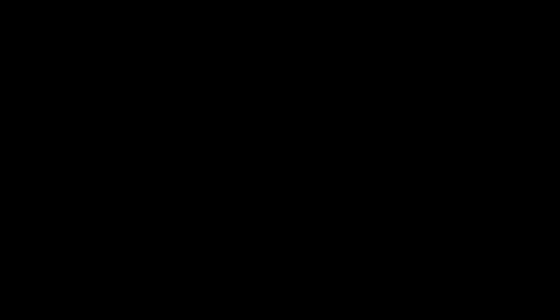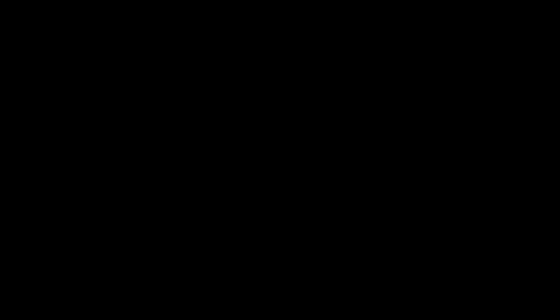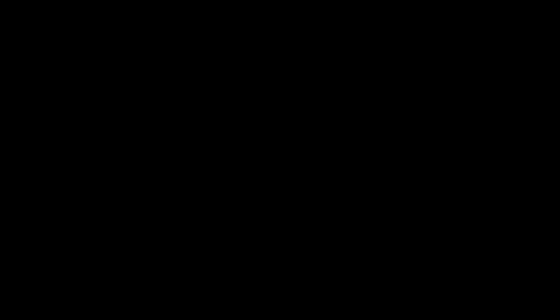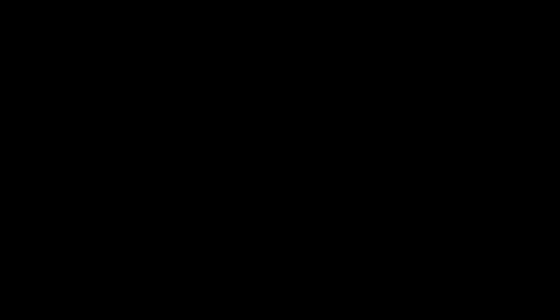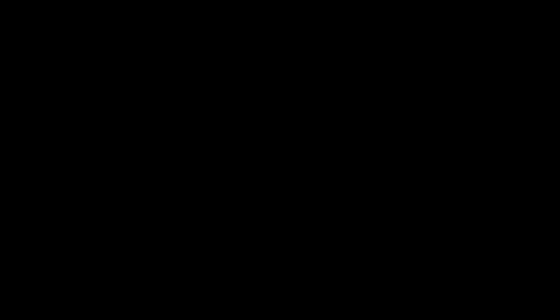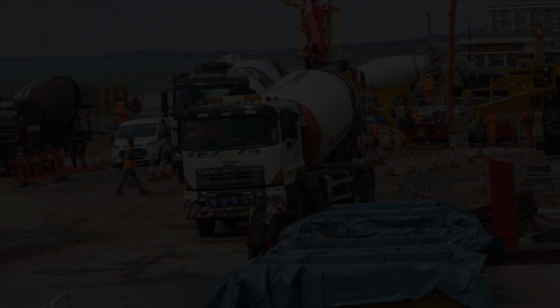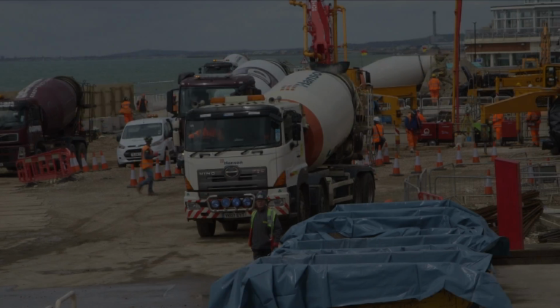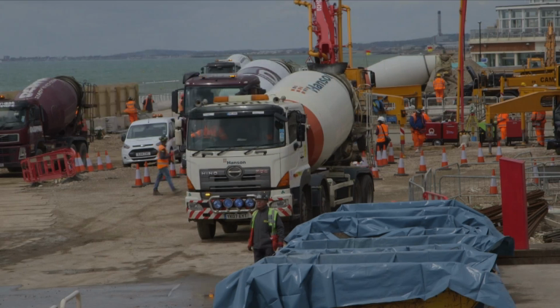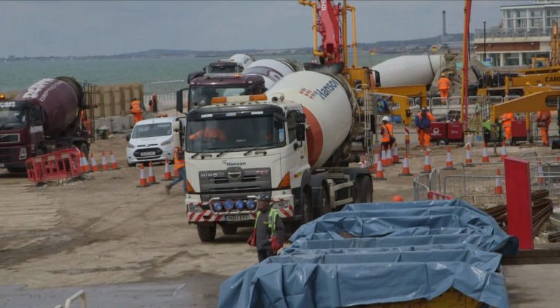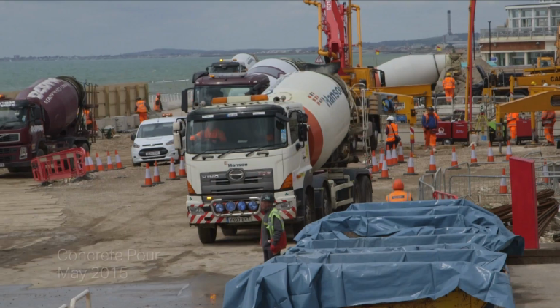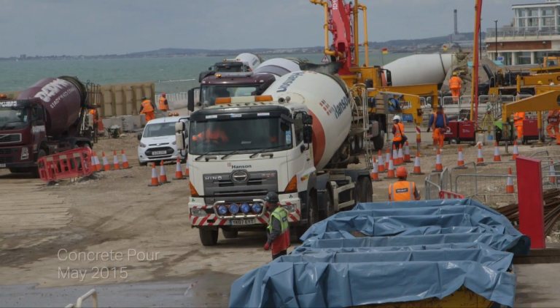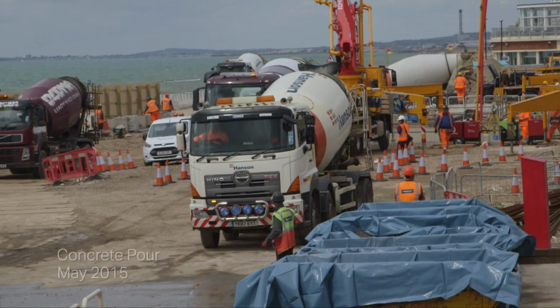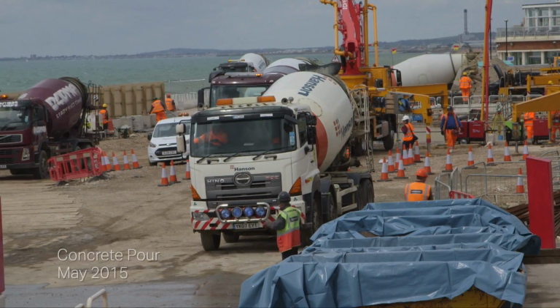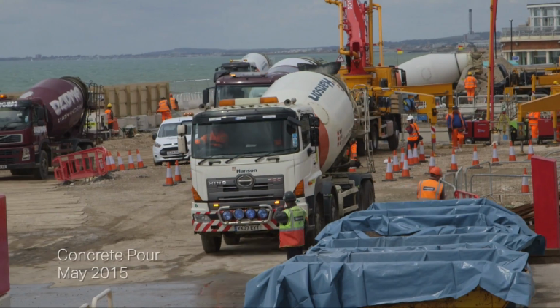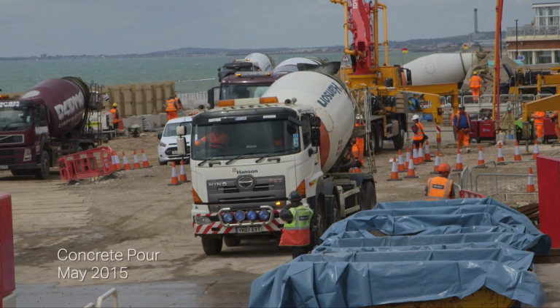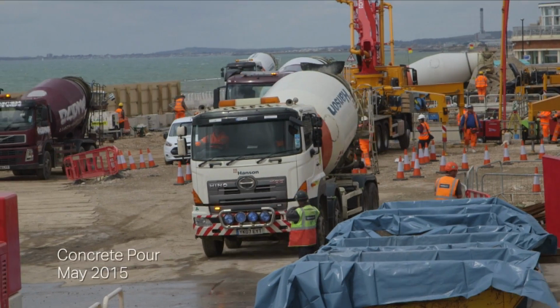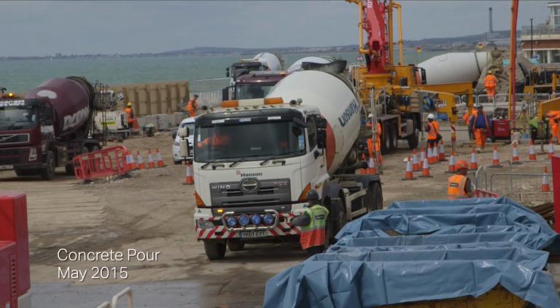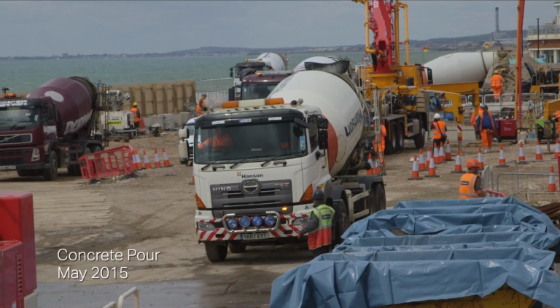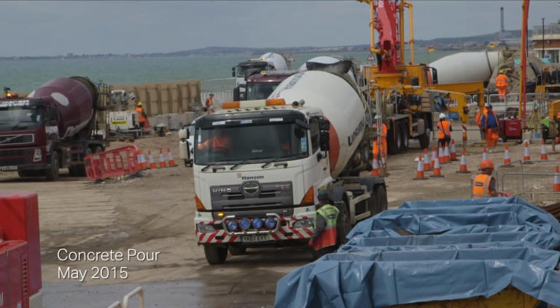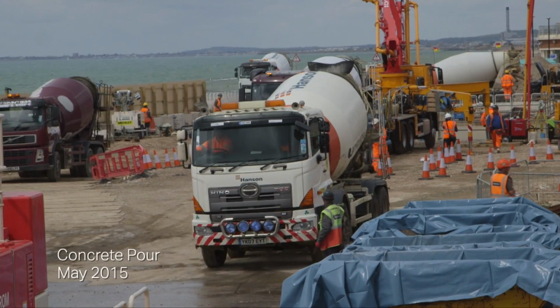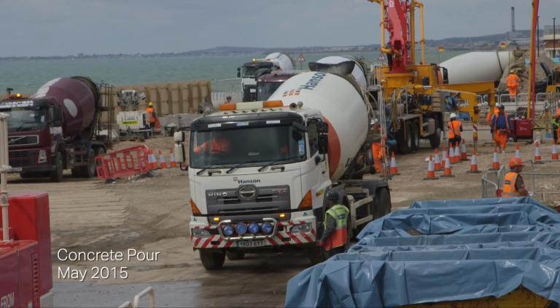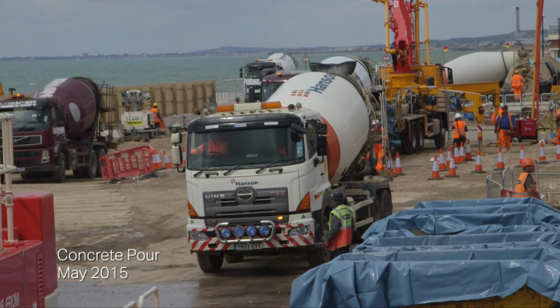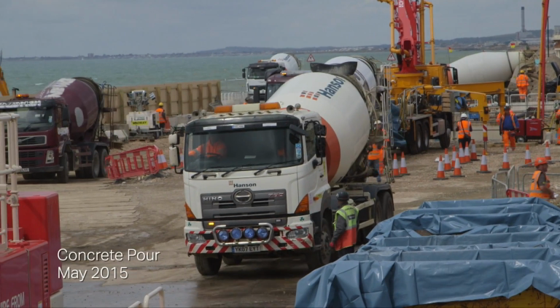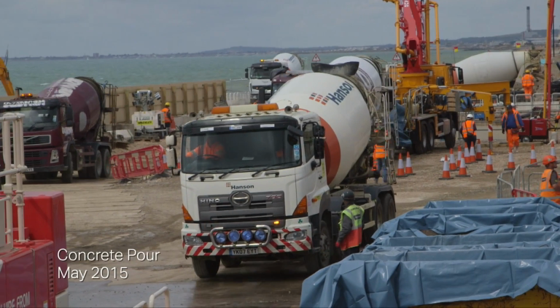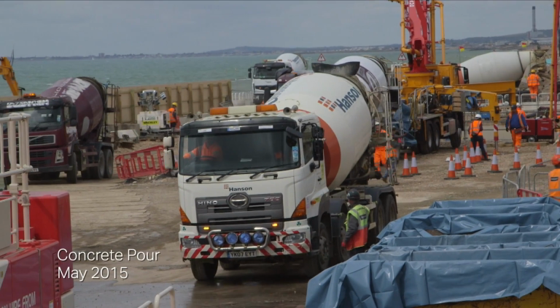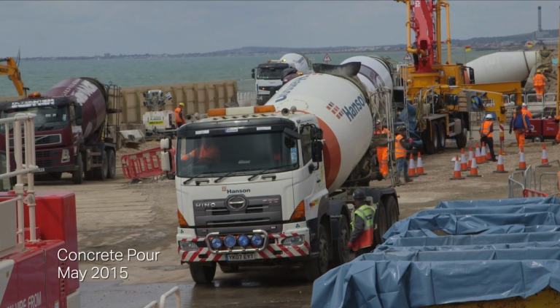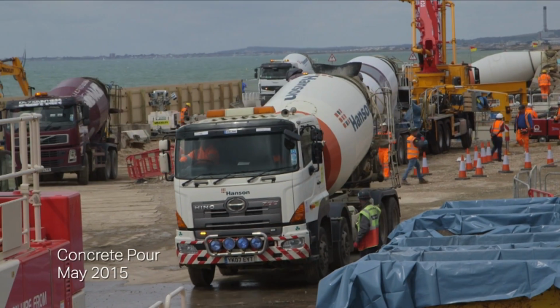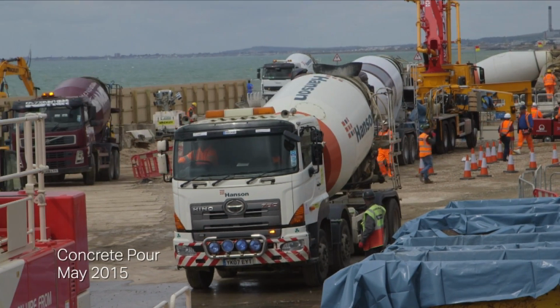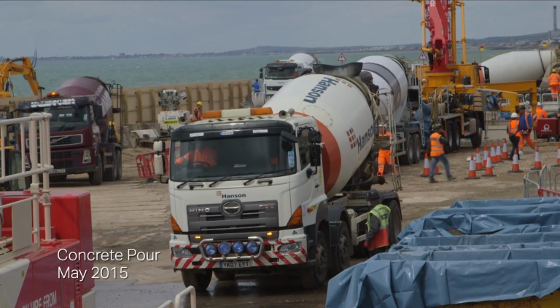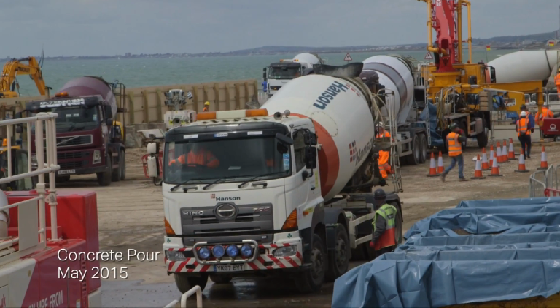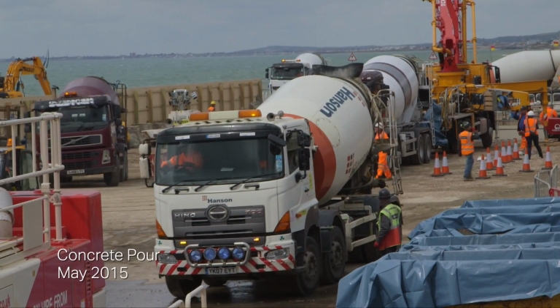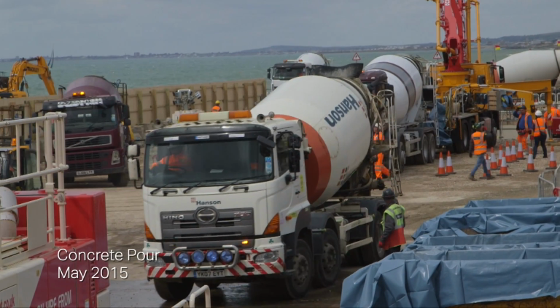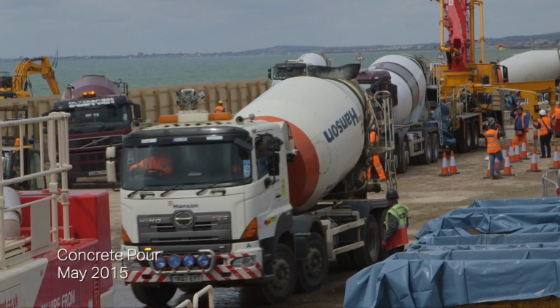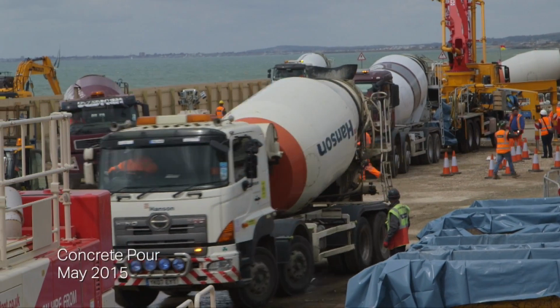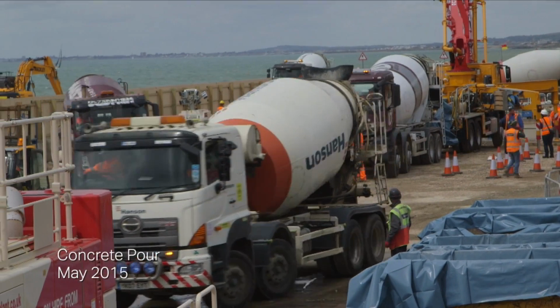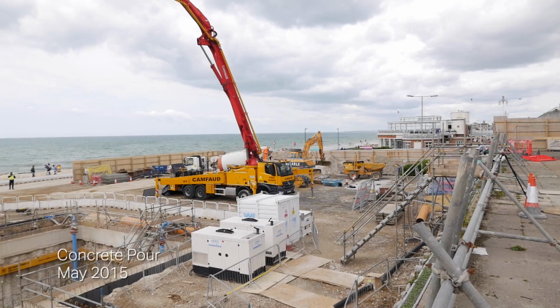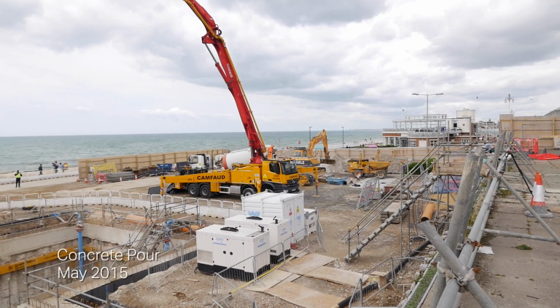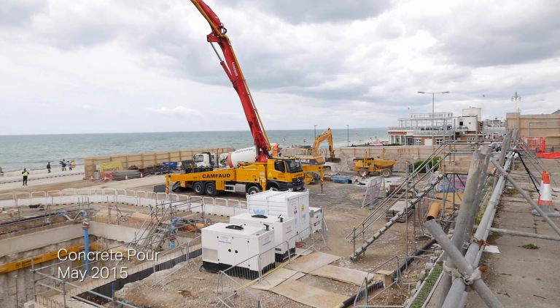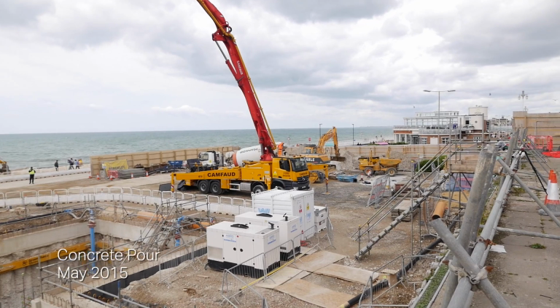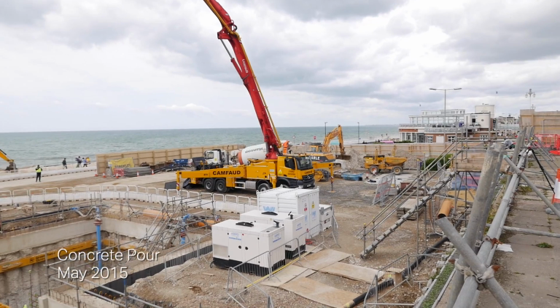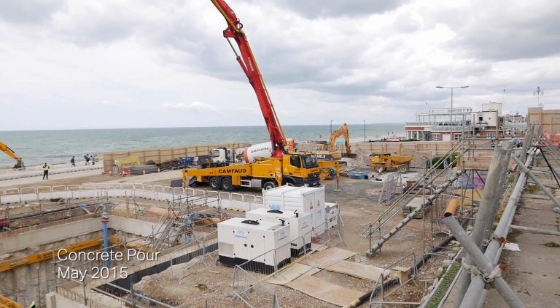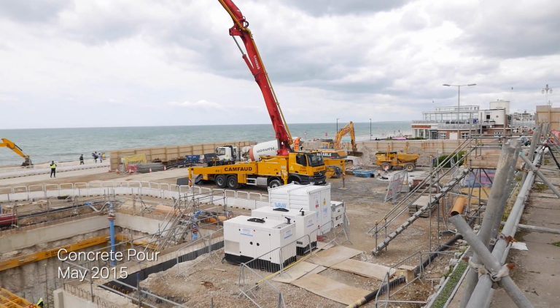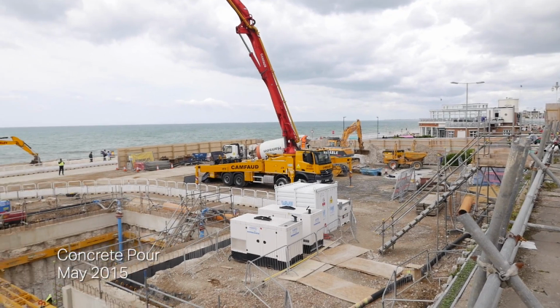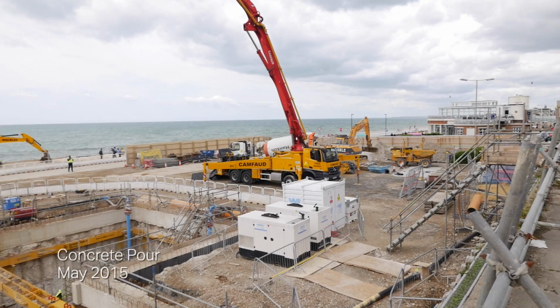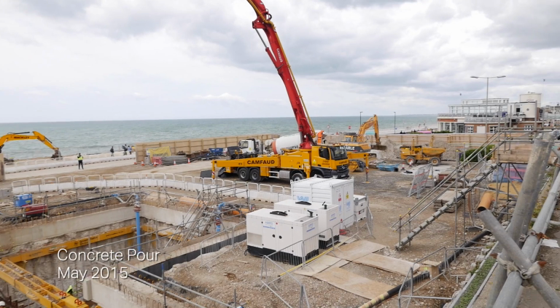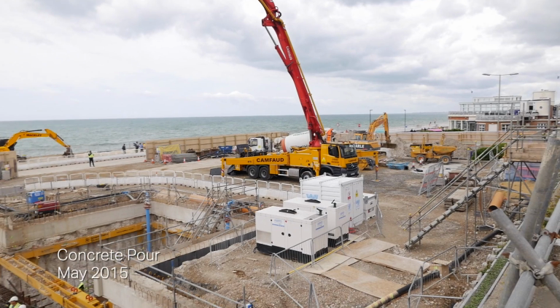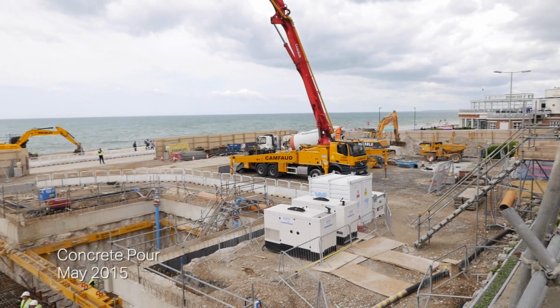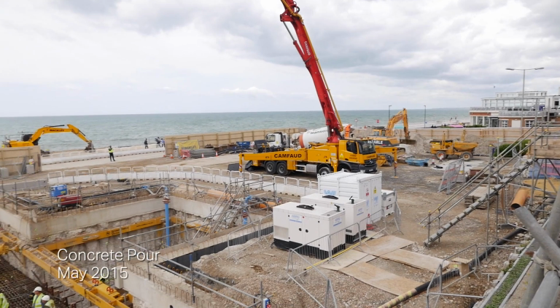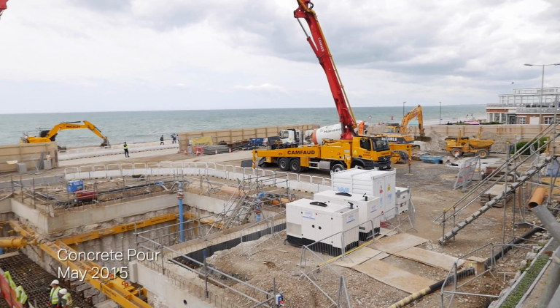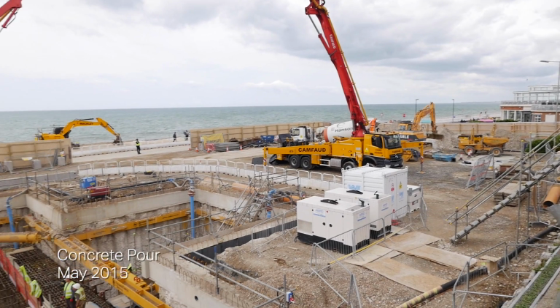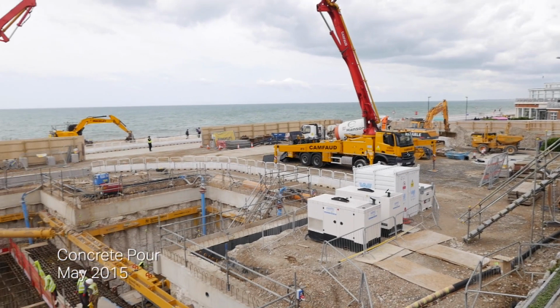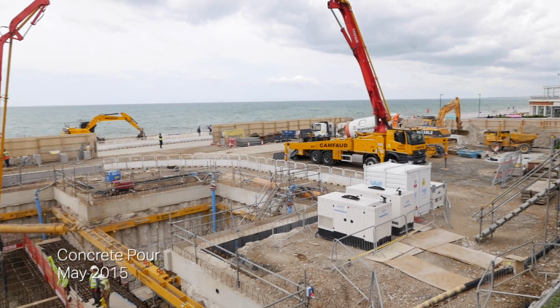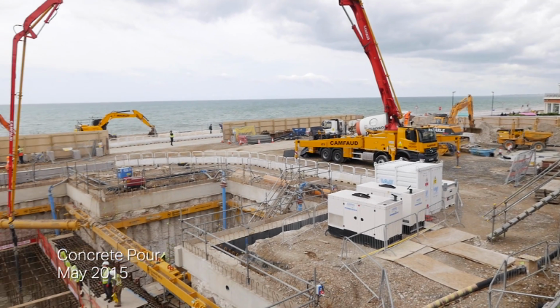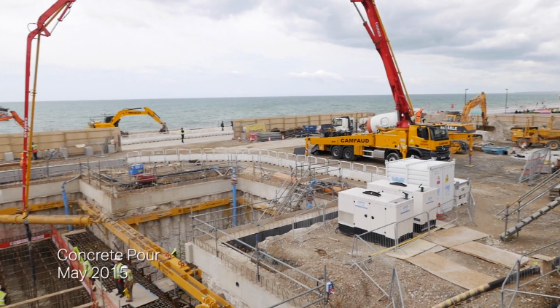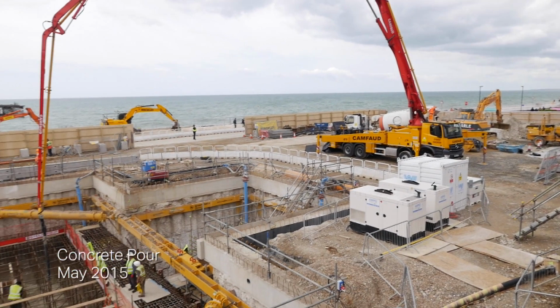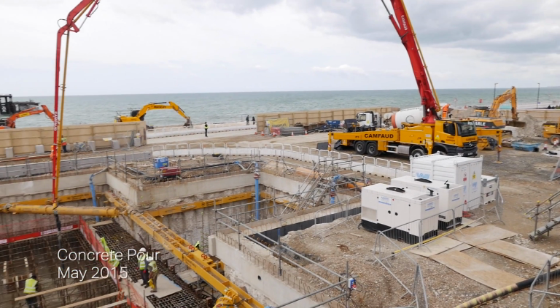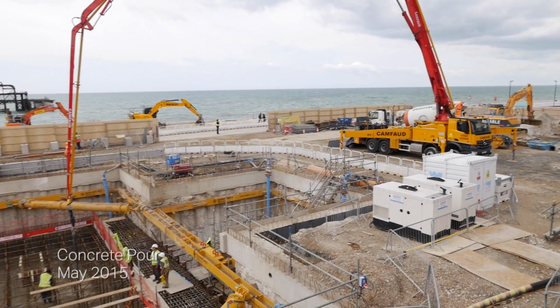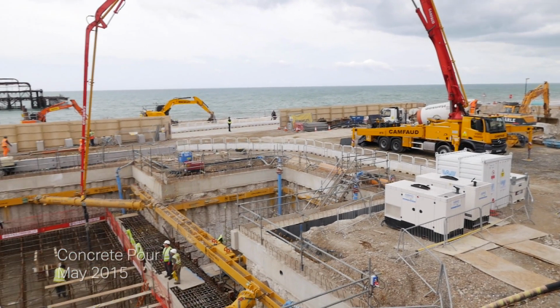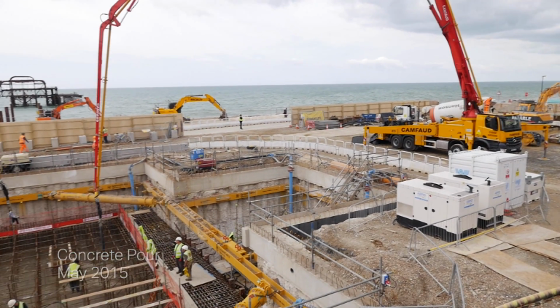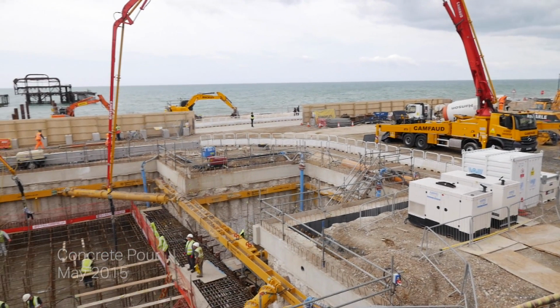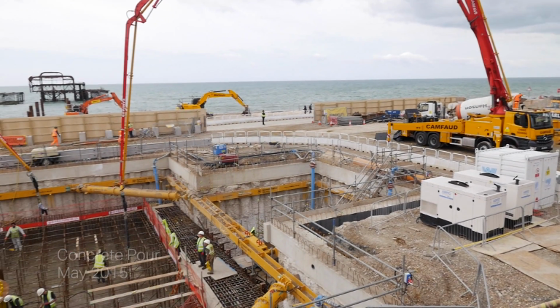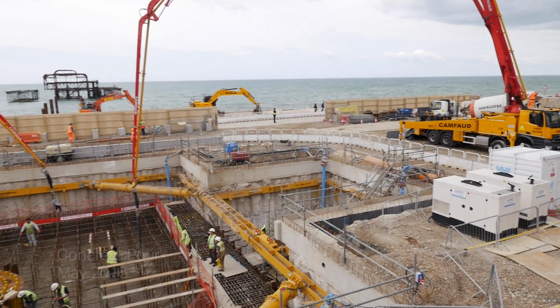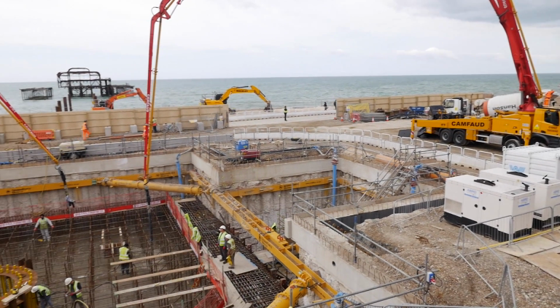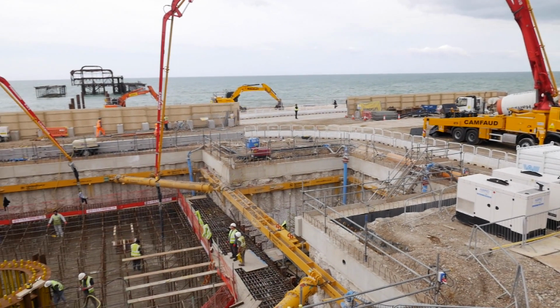To create a secure base for our tower, an 8.5 metre basement had to be excavated and filled with 4,750 tonnes of concrete.